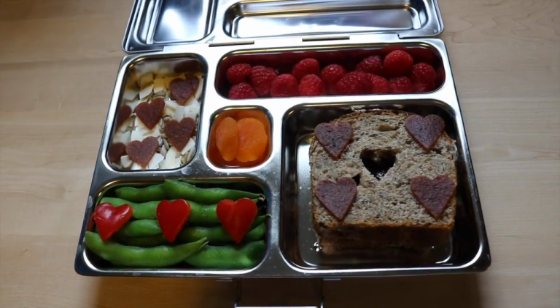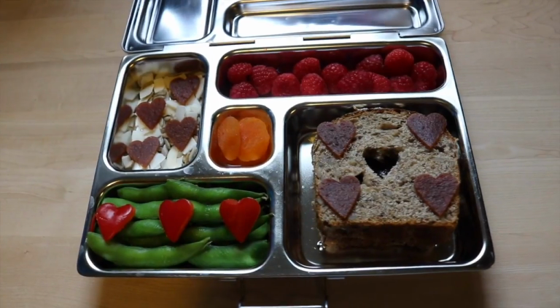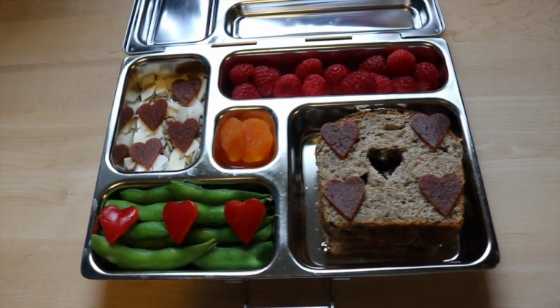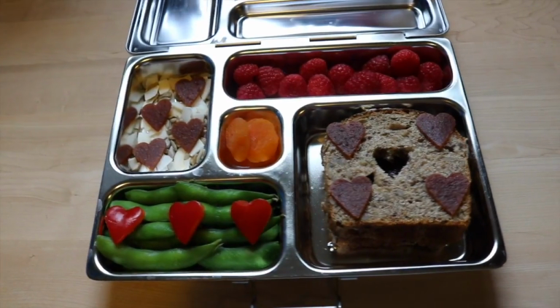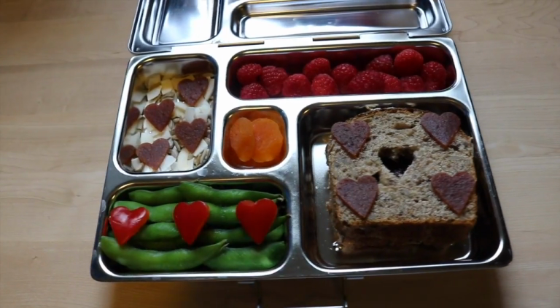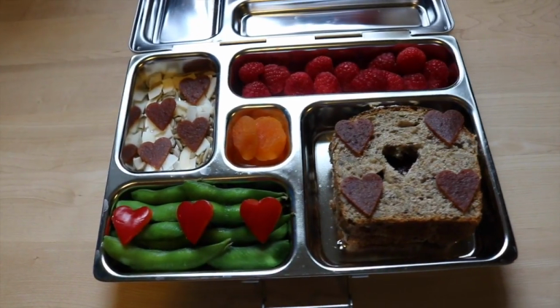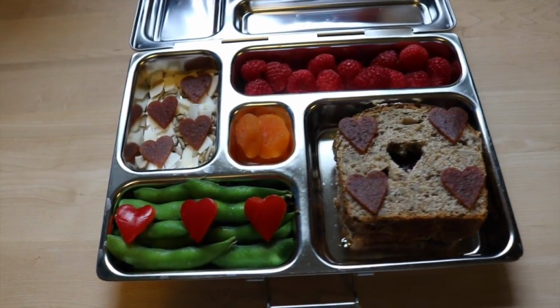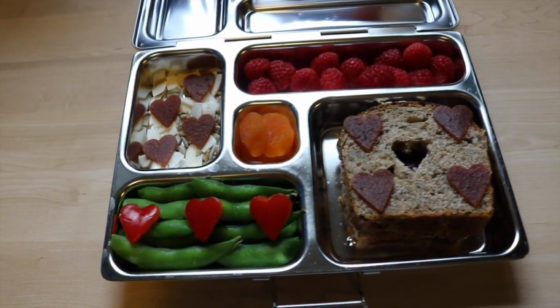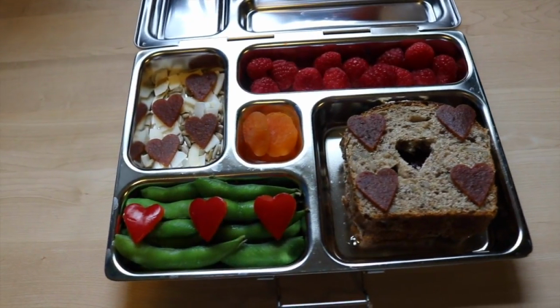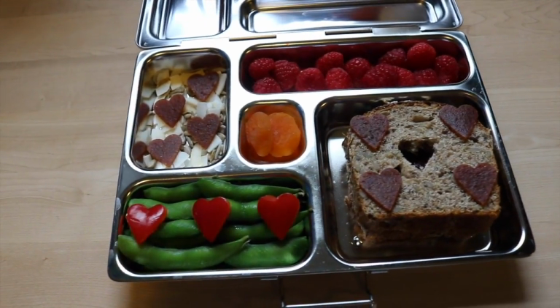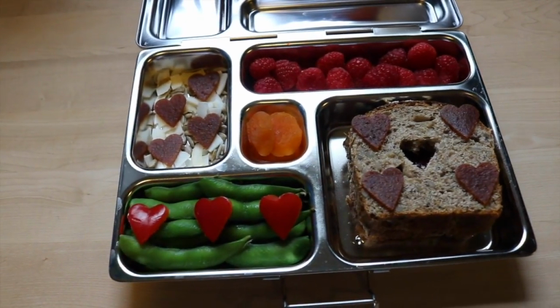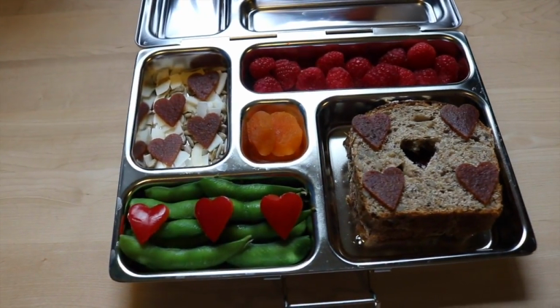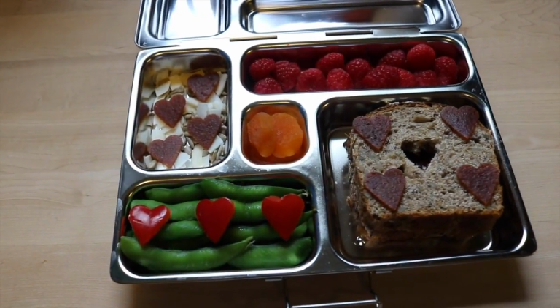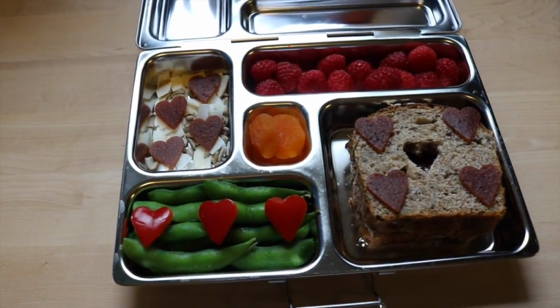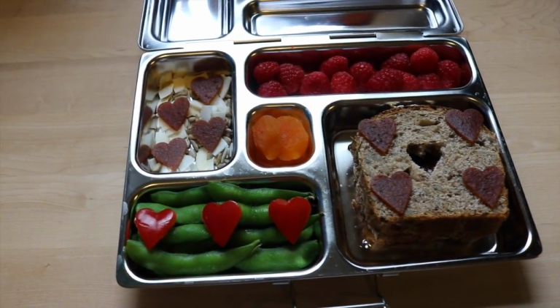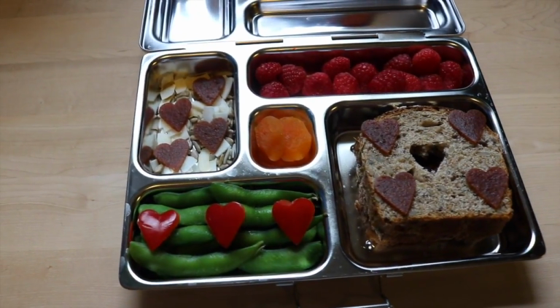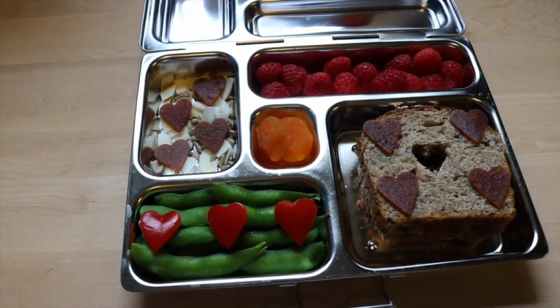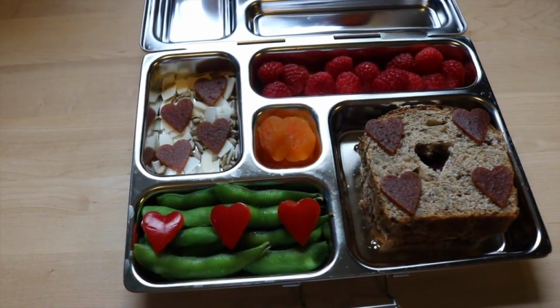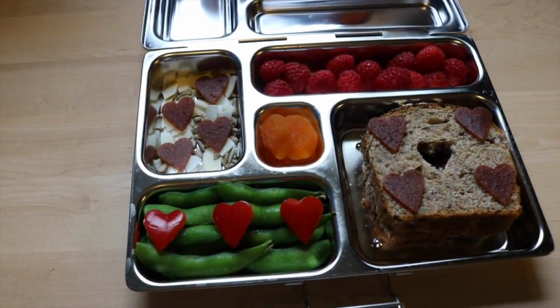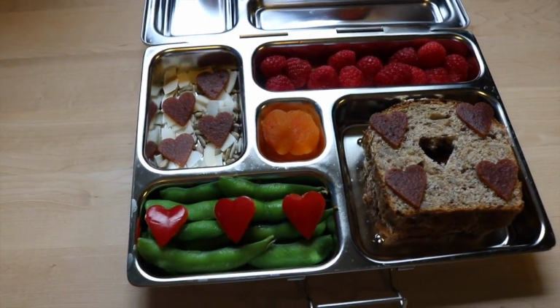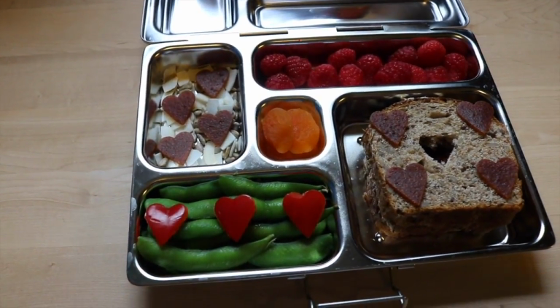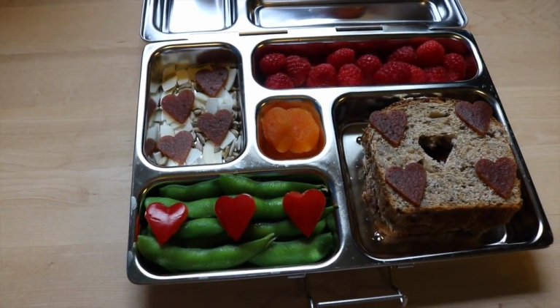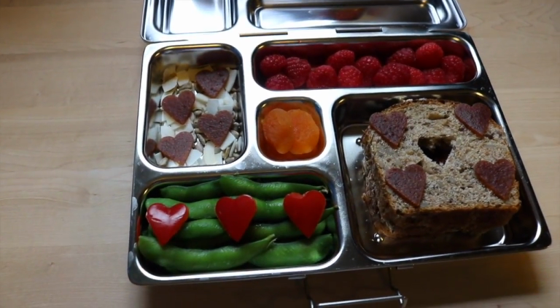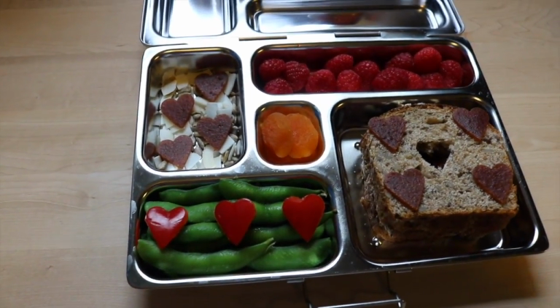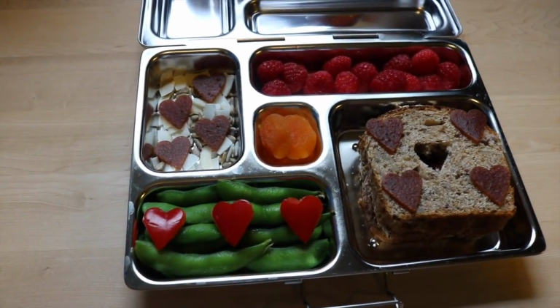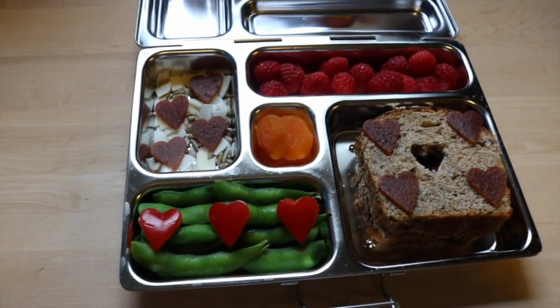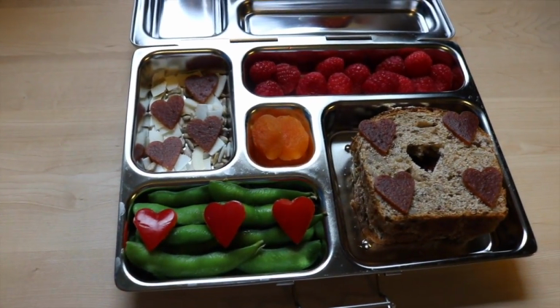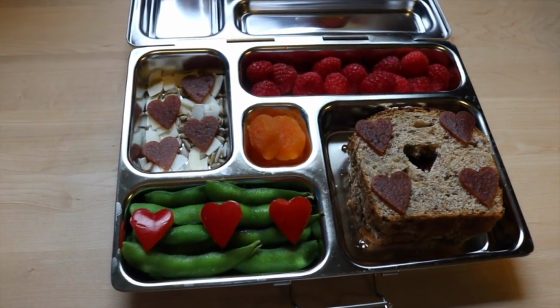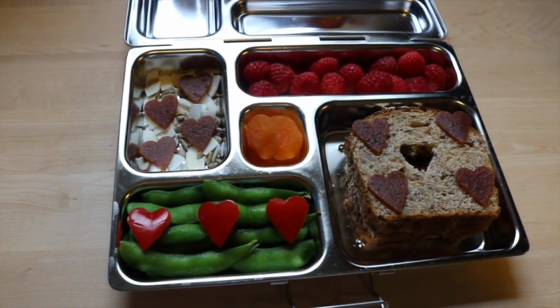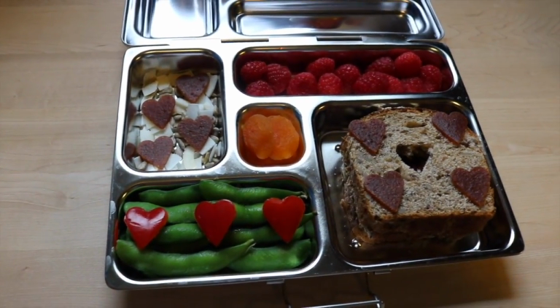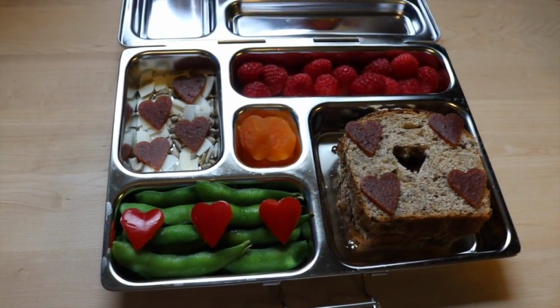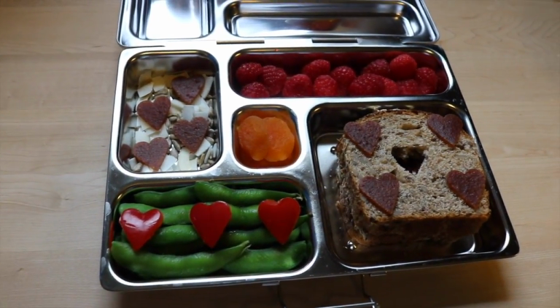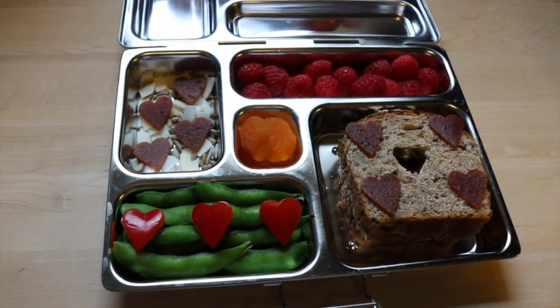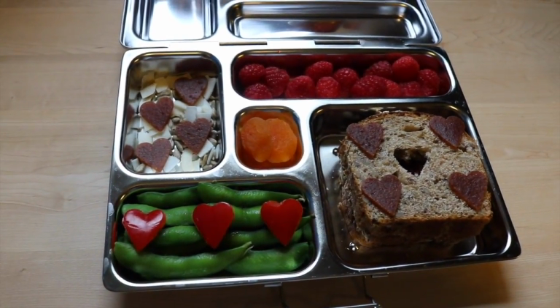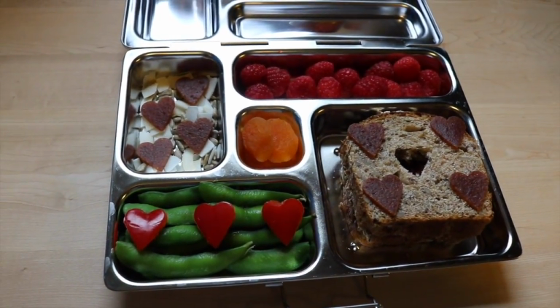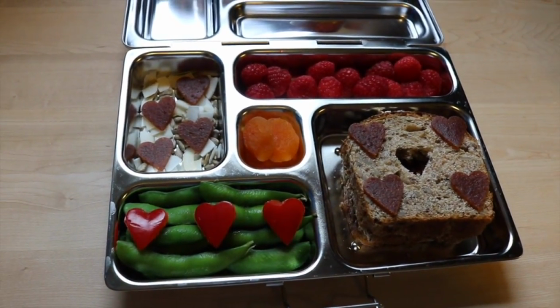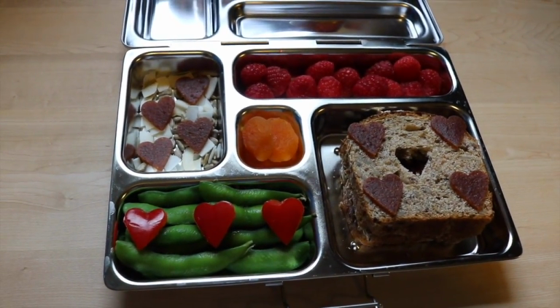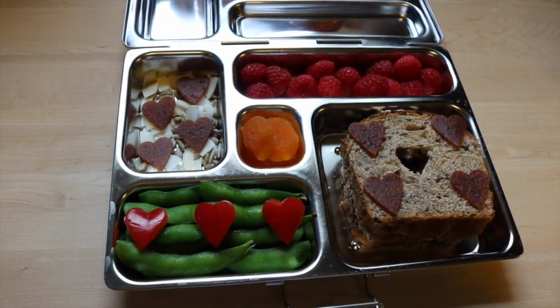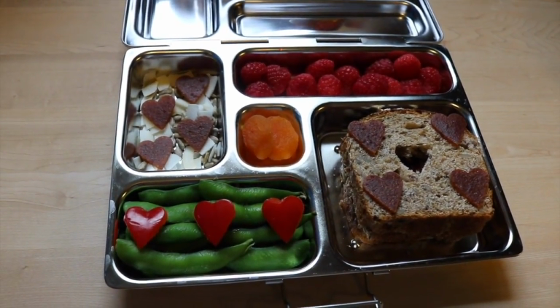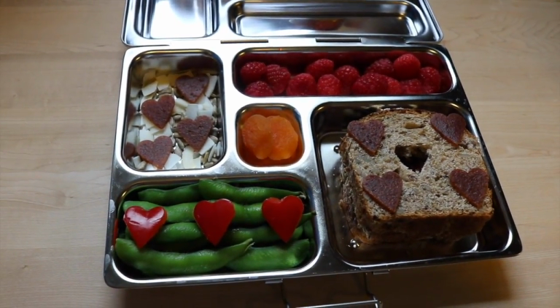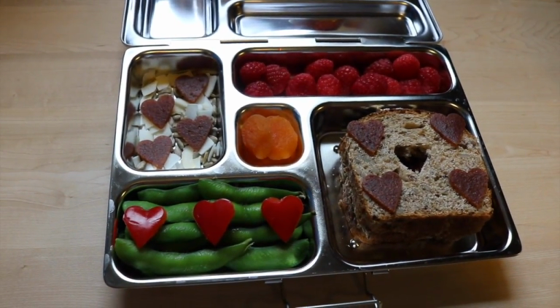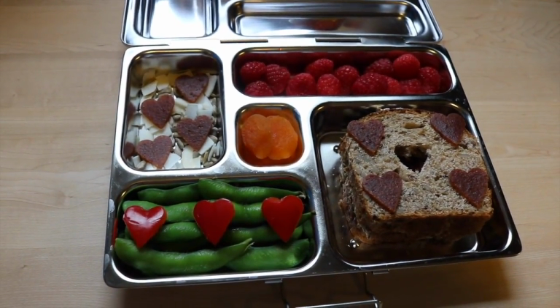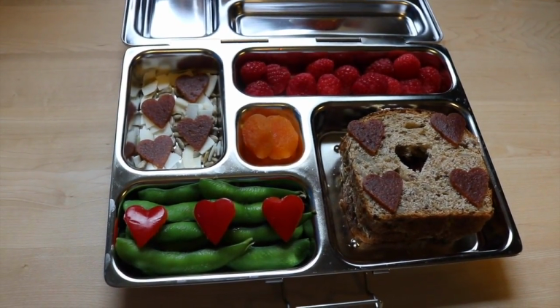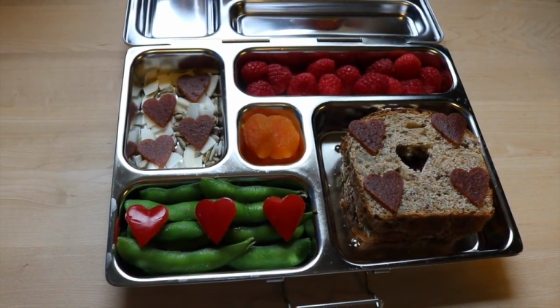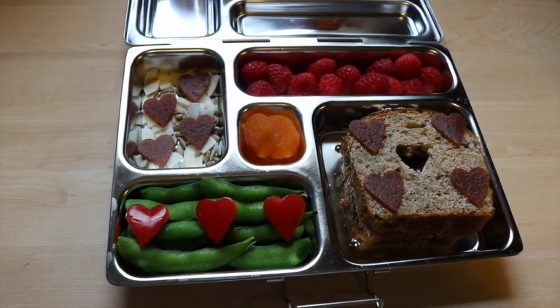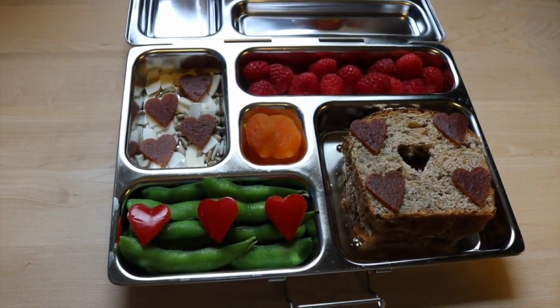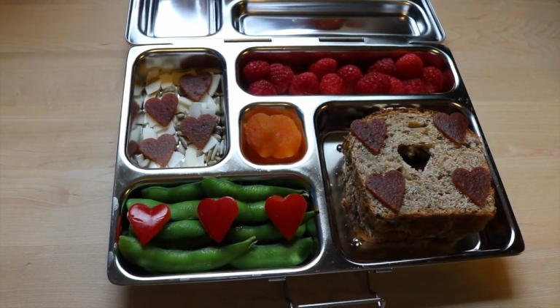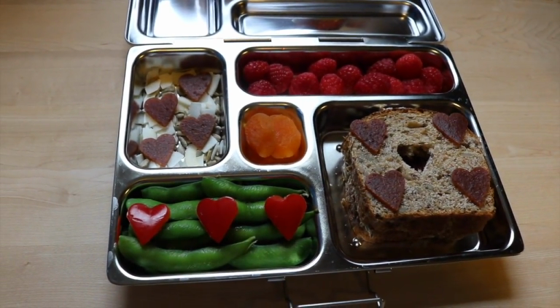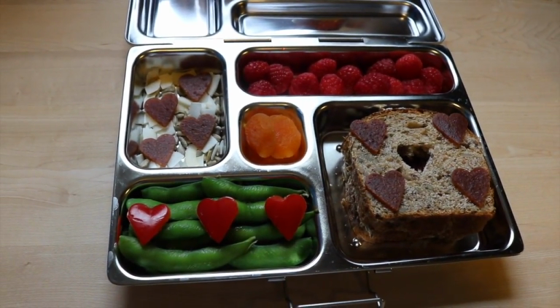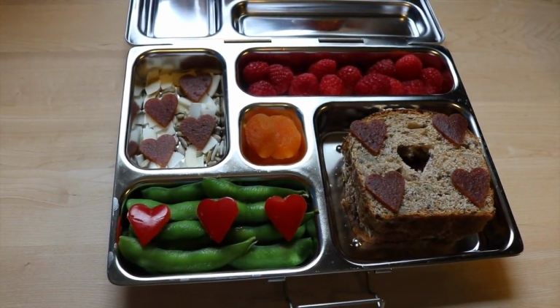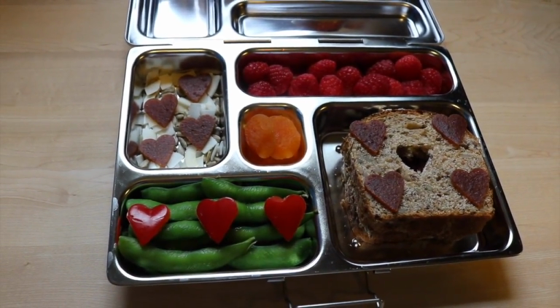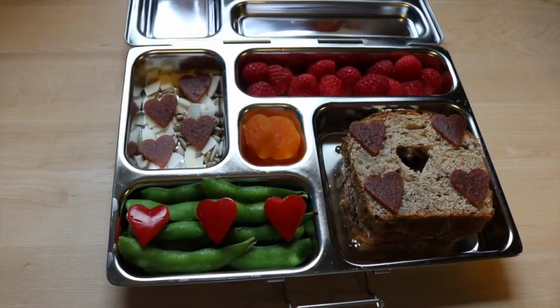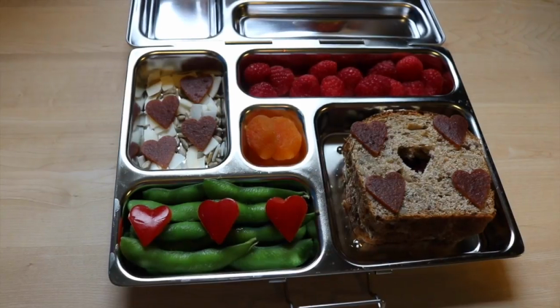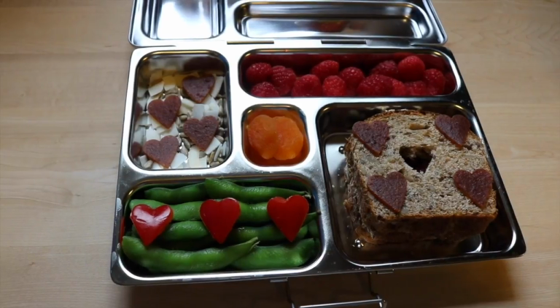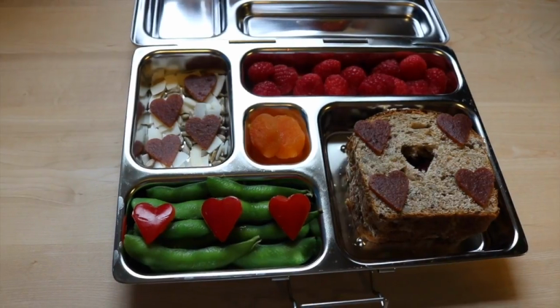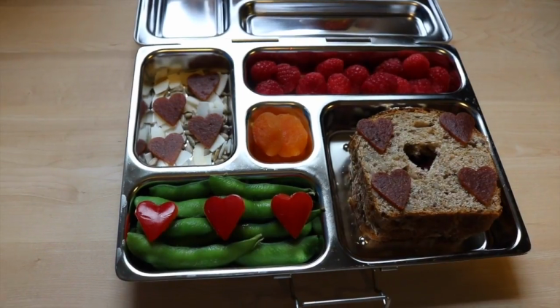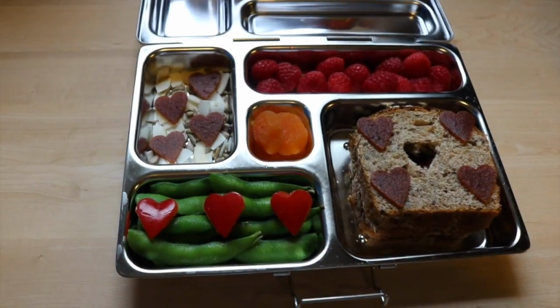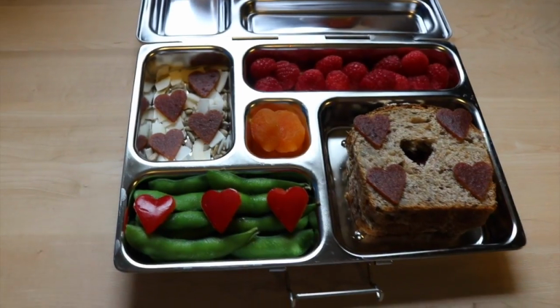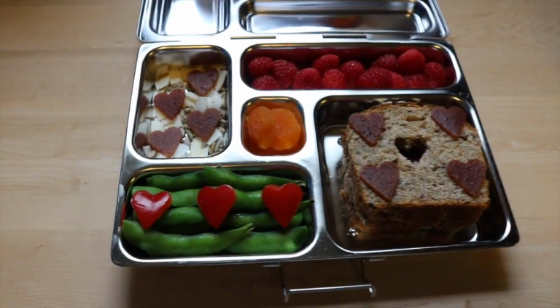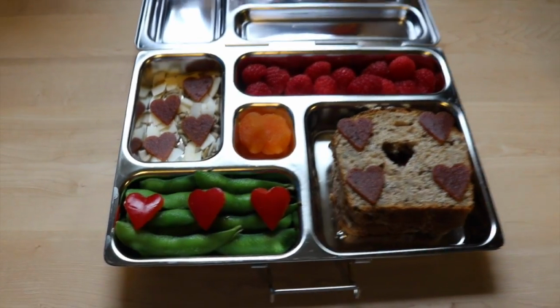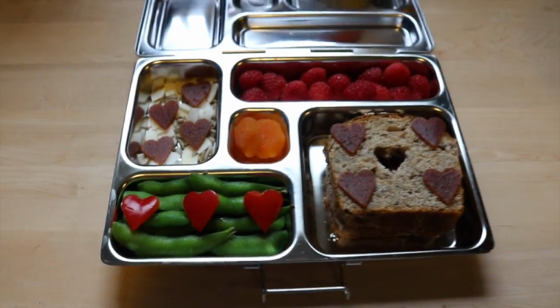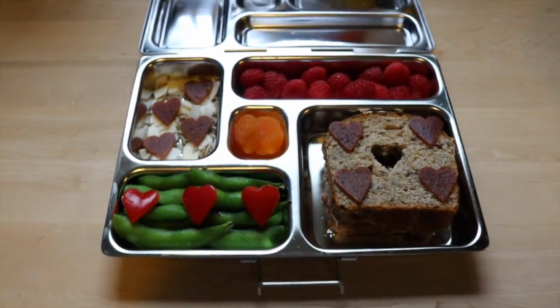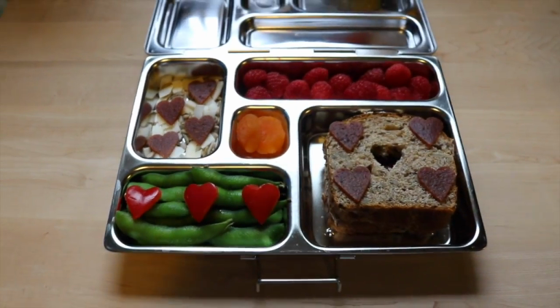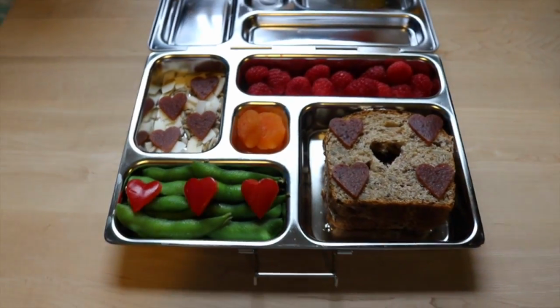Today I'm going to show you how to make this Valentine's Day themed lunch. It's vegetarian and nut free, so it's perfect for school.